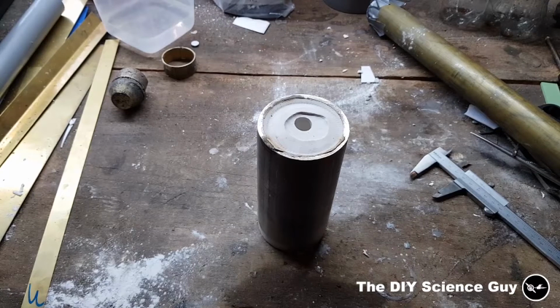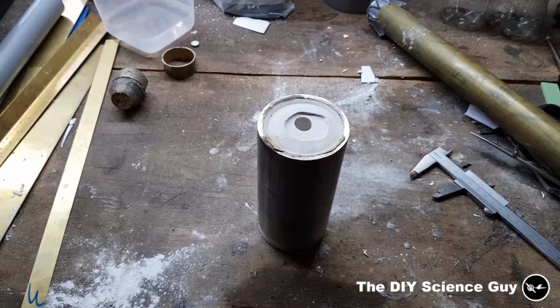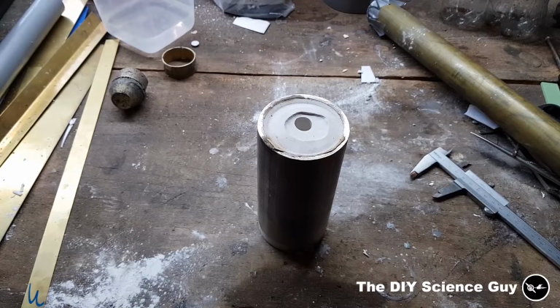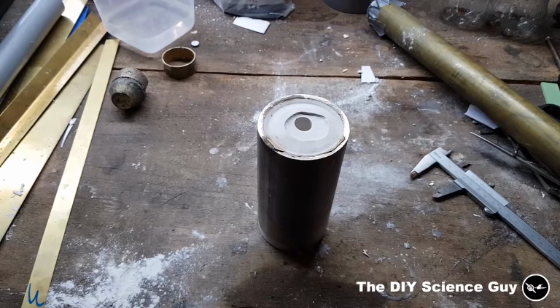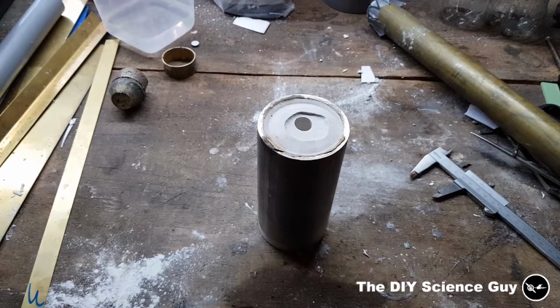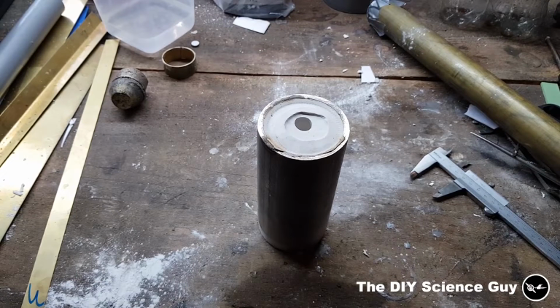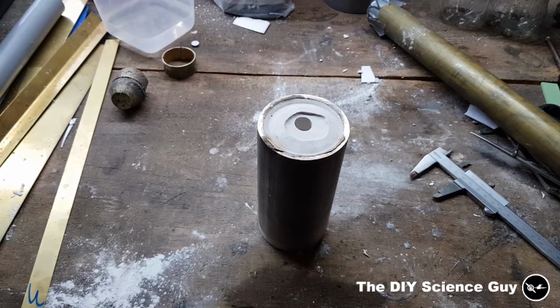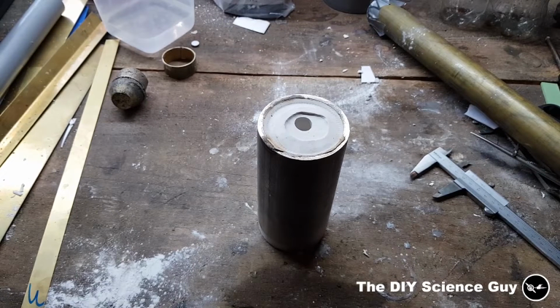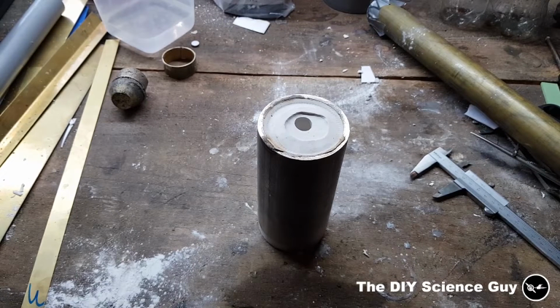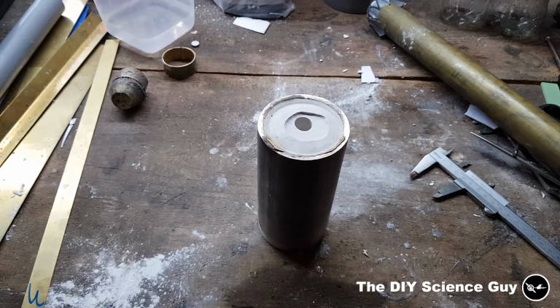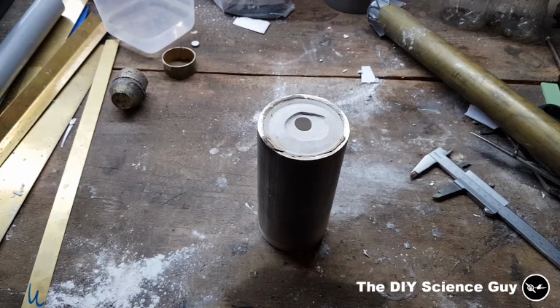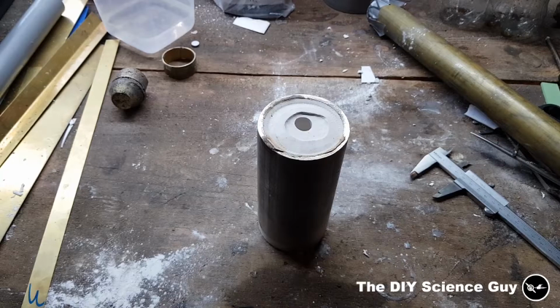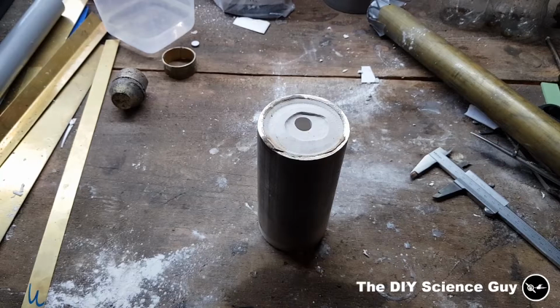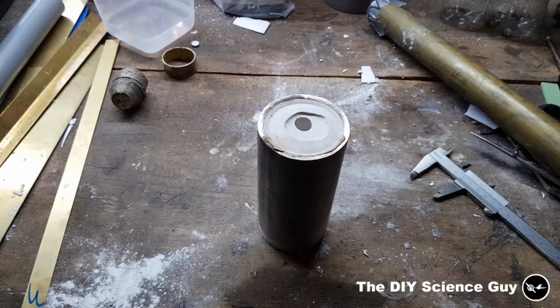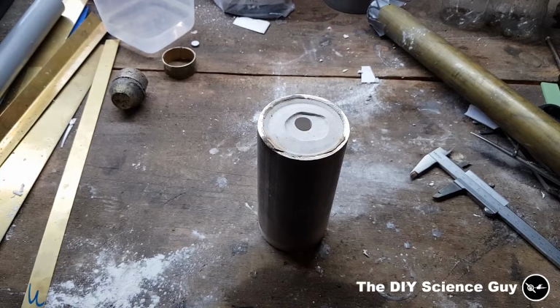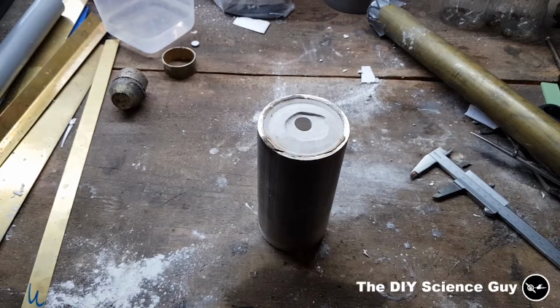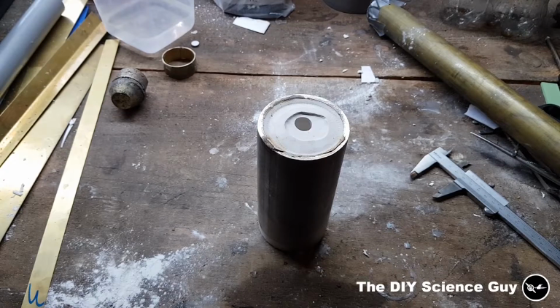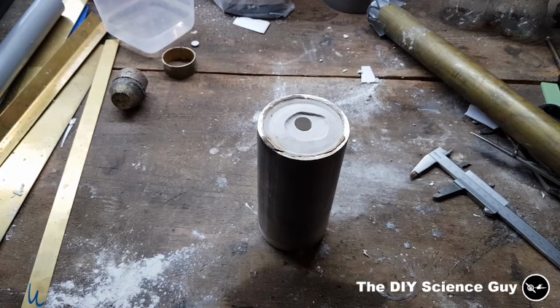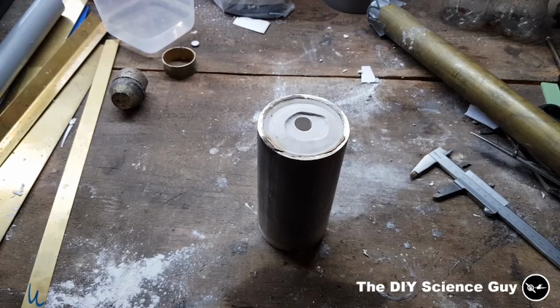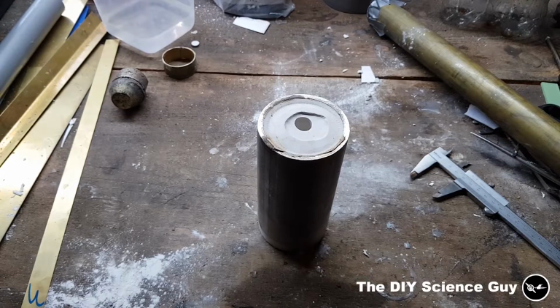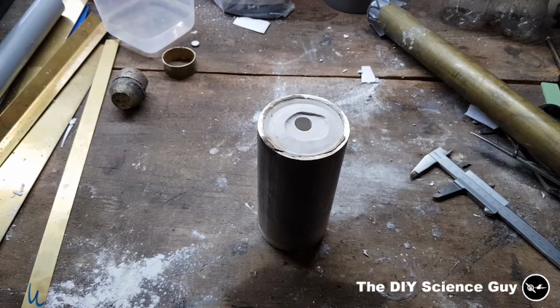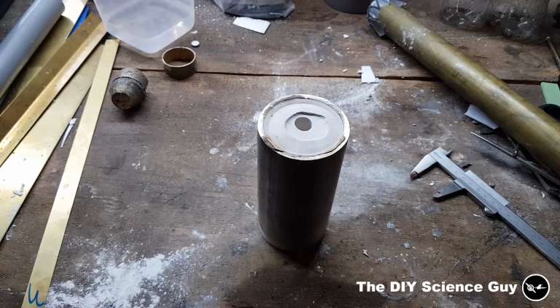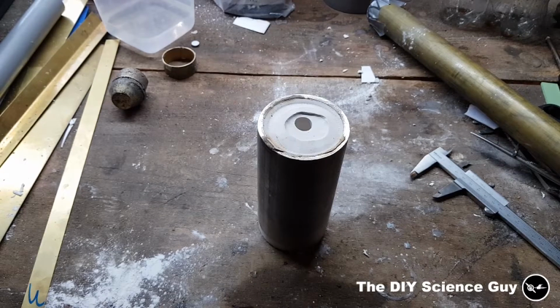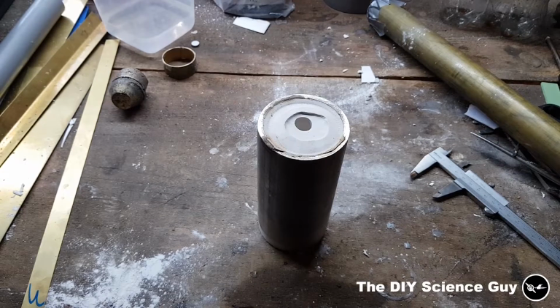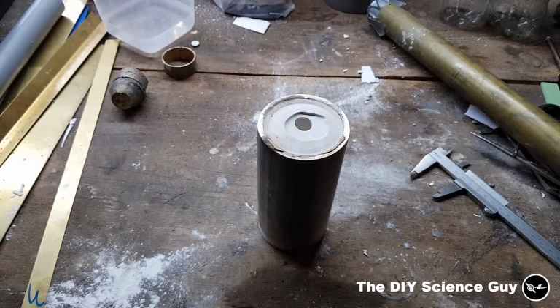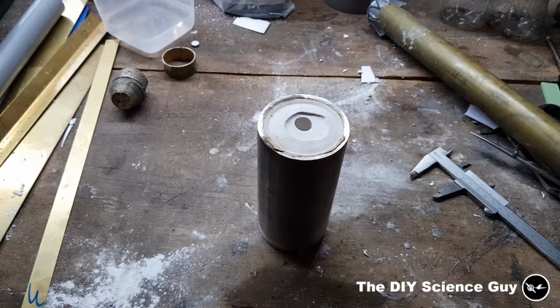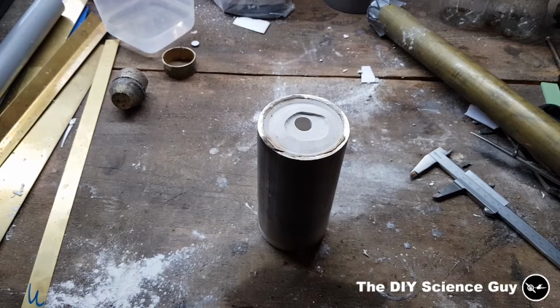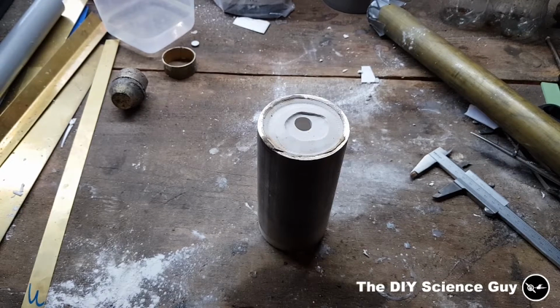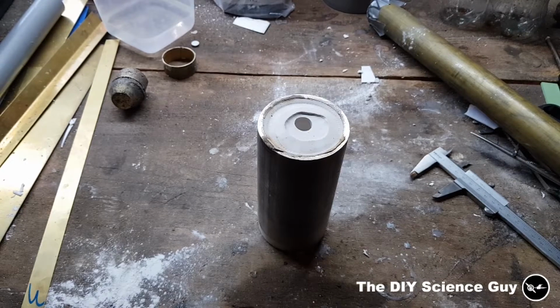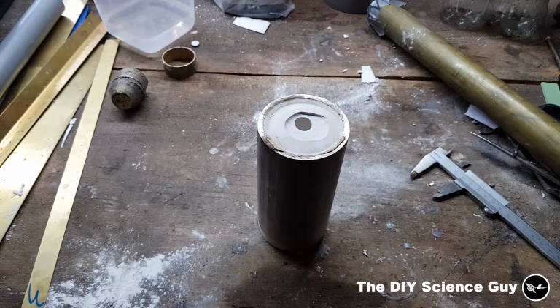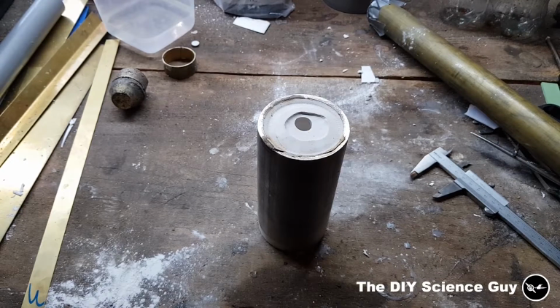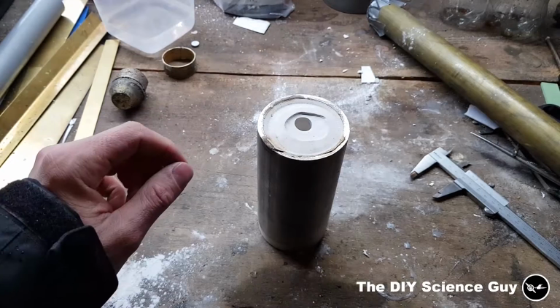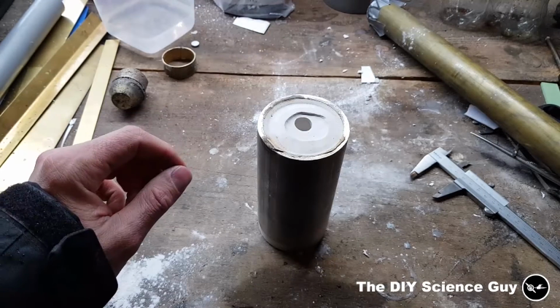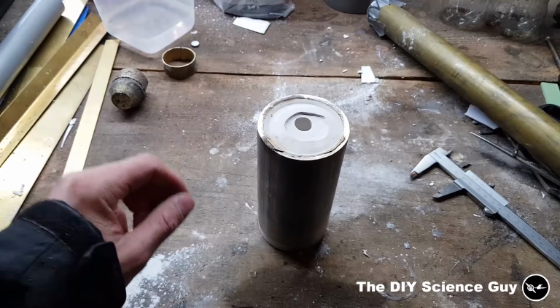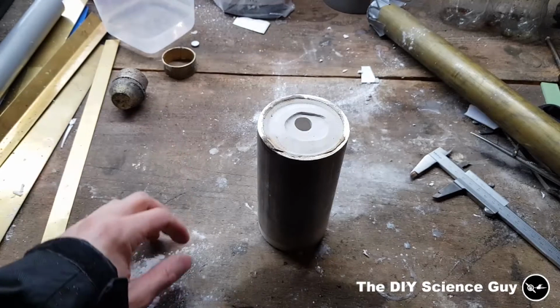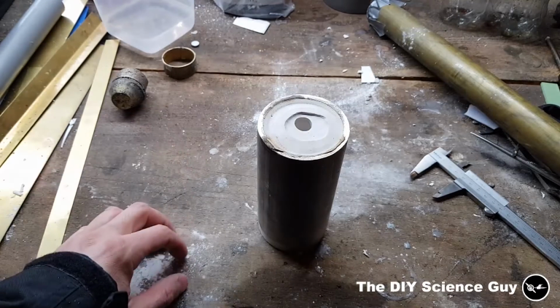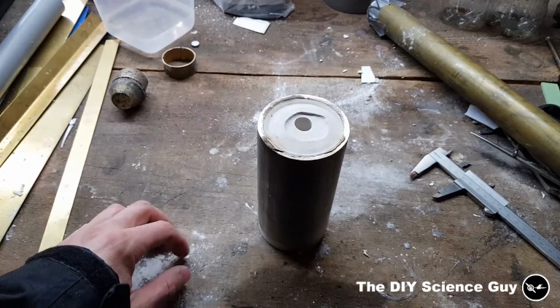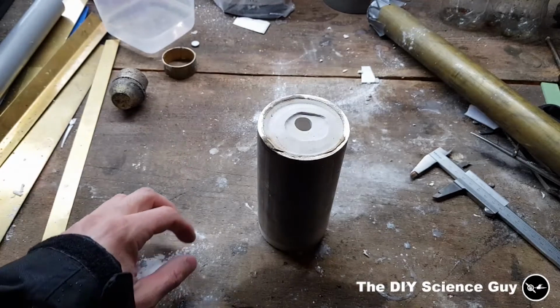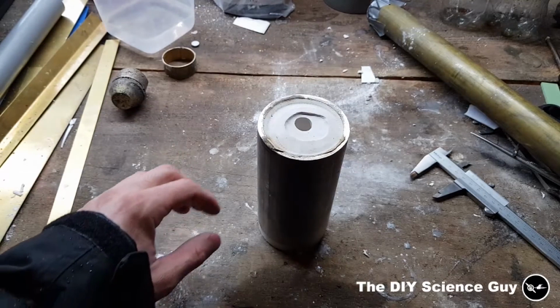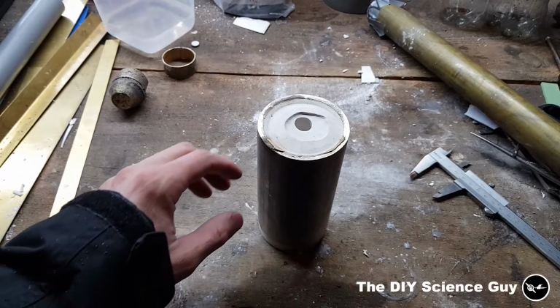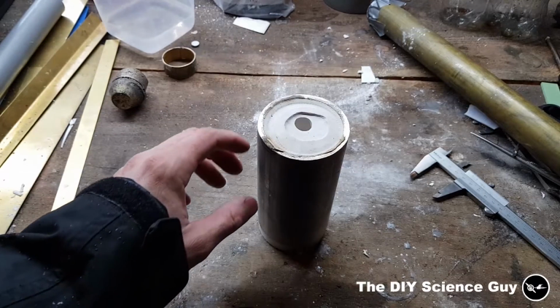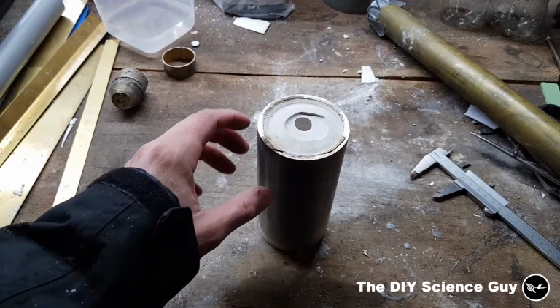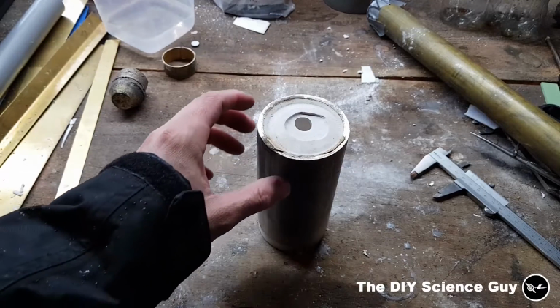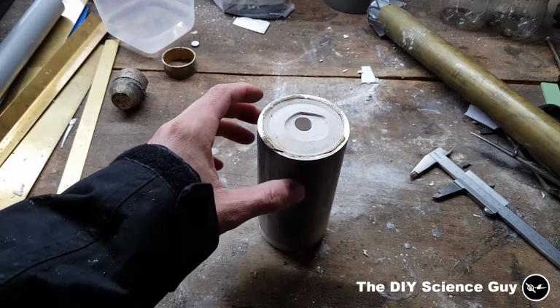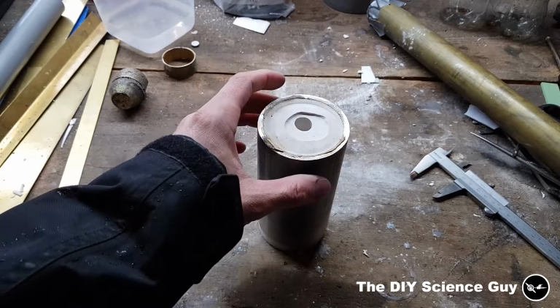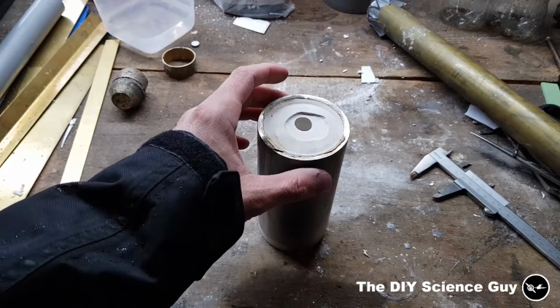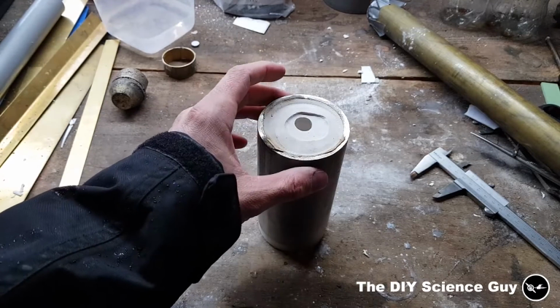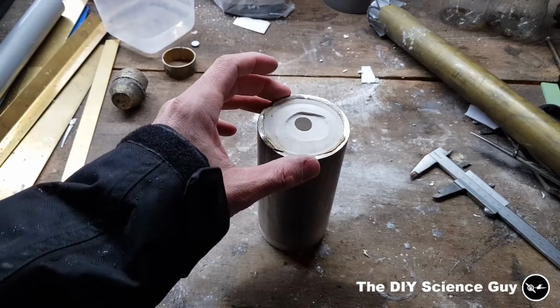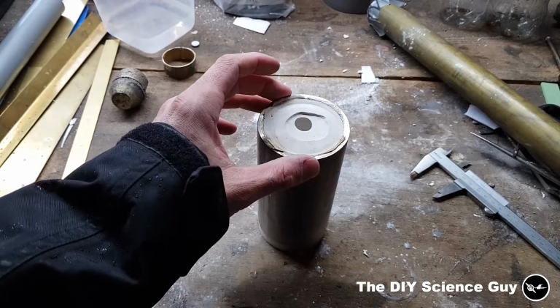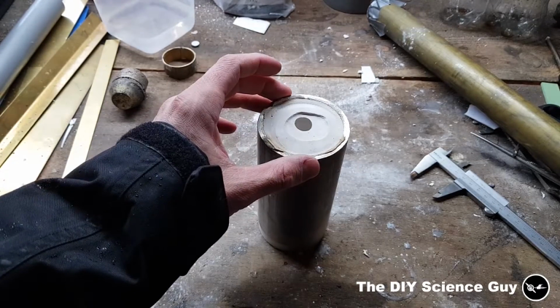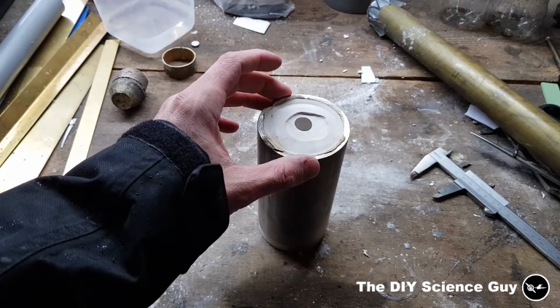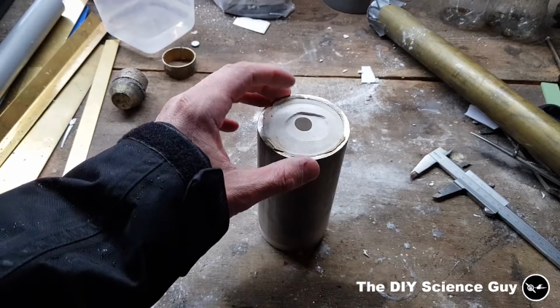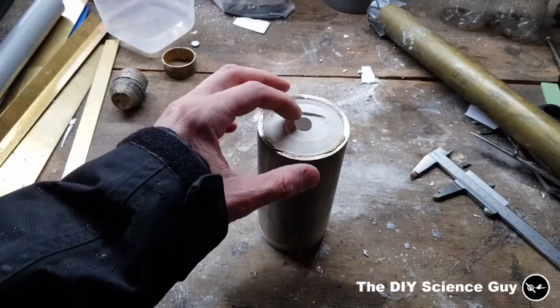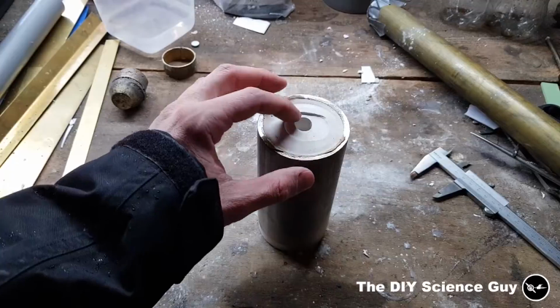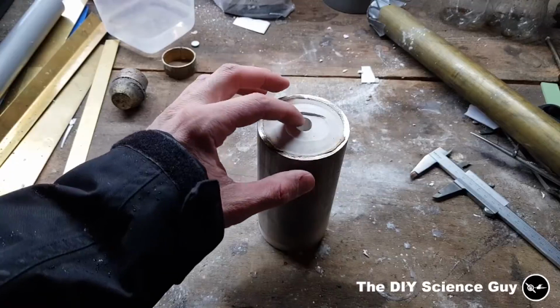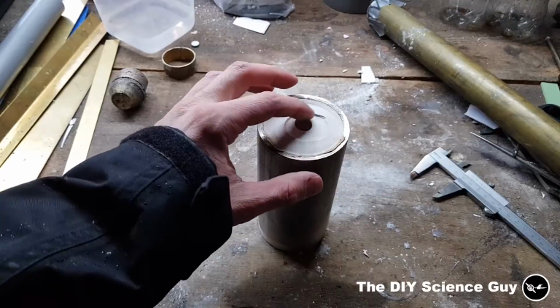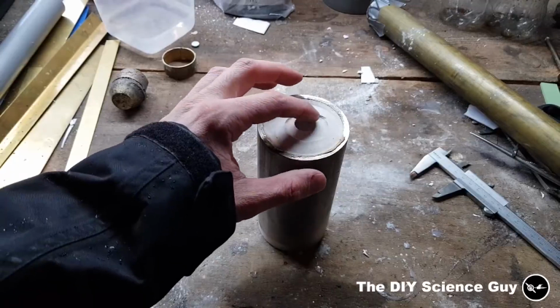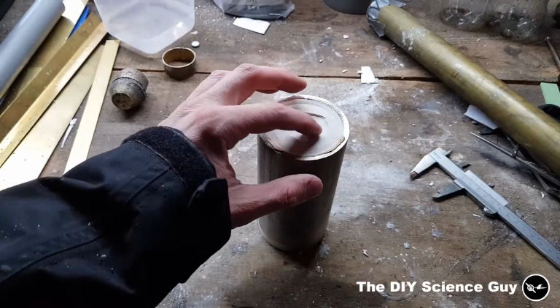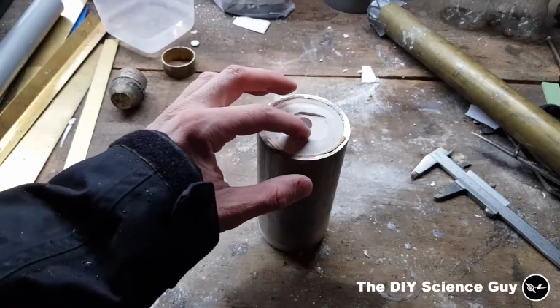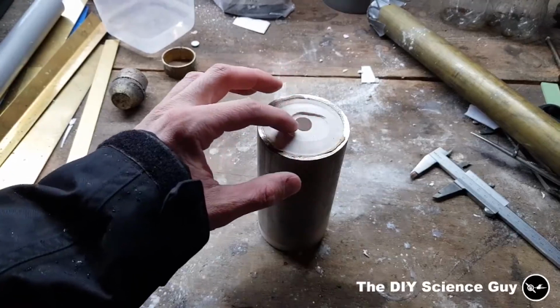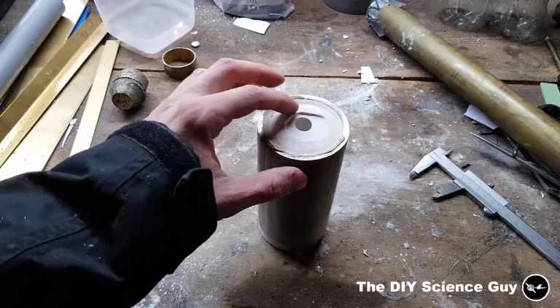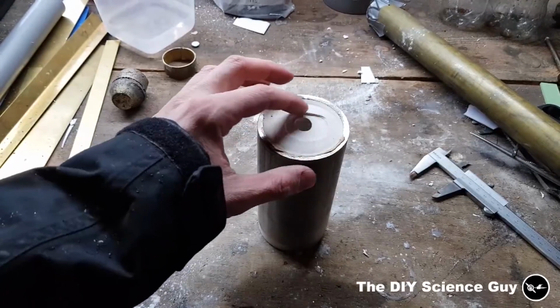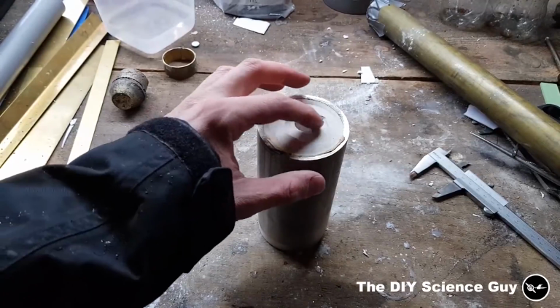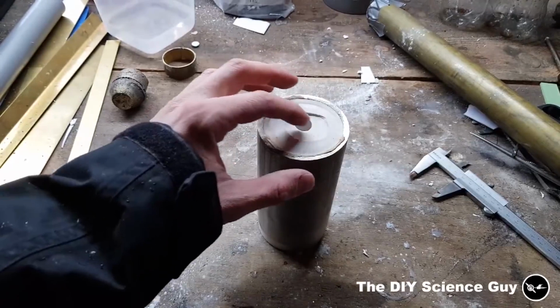The wax is now all melted out. So now I will do a burn out to burn out the candle wax that's been absorbed by the plaster.